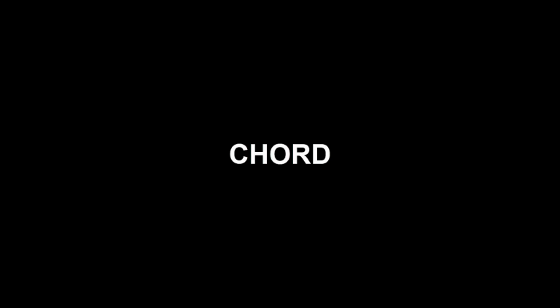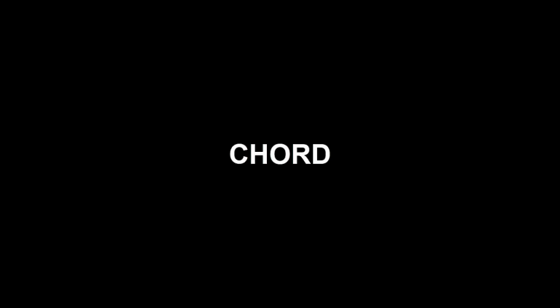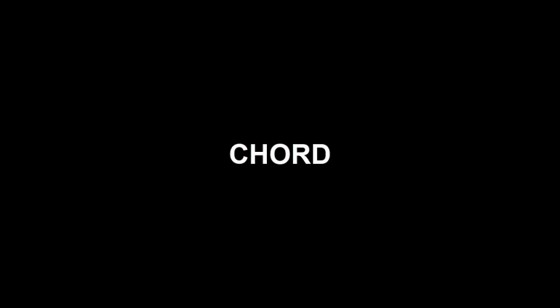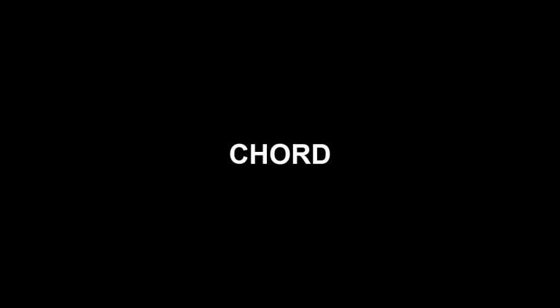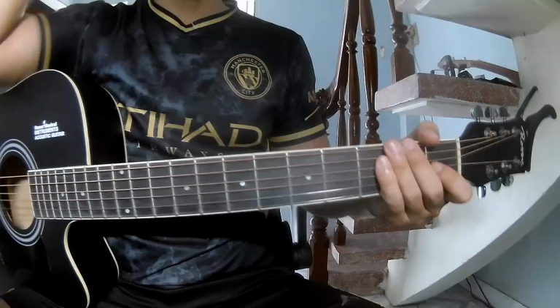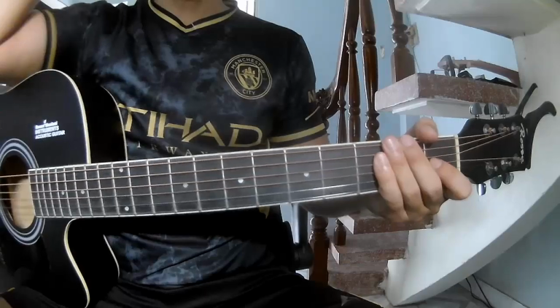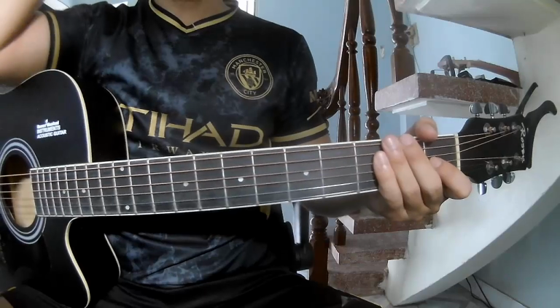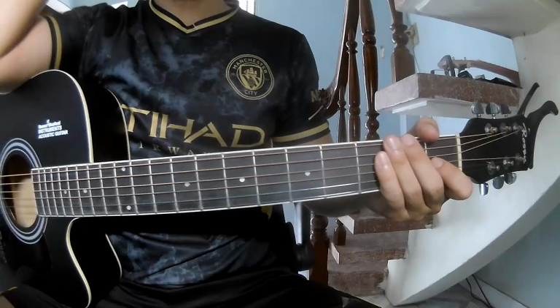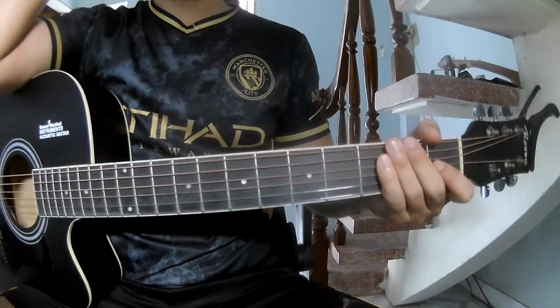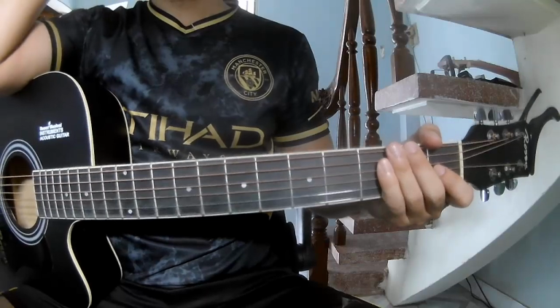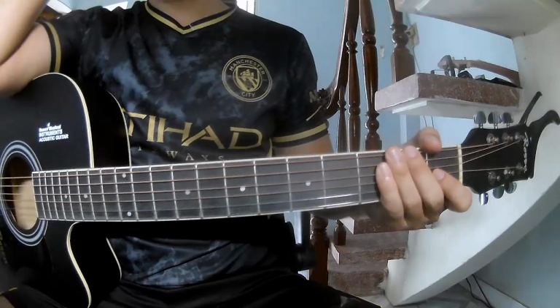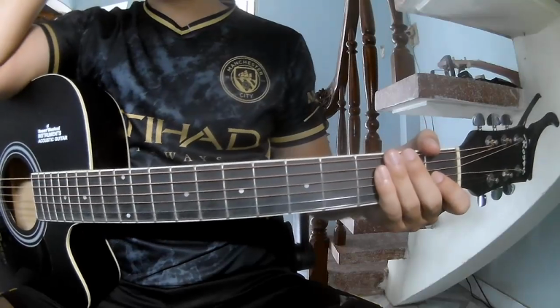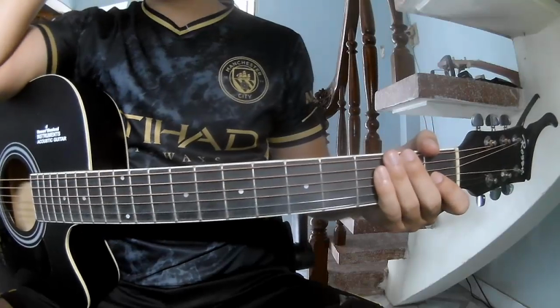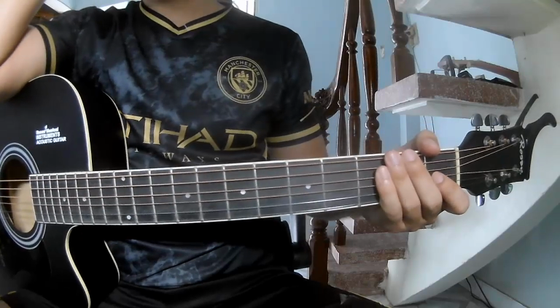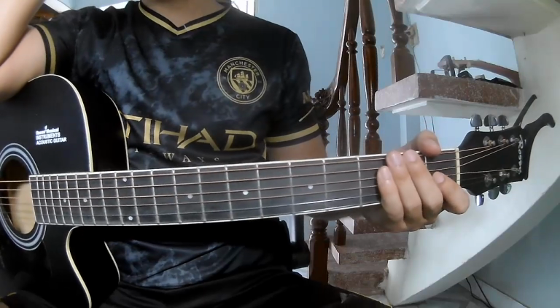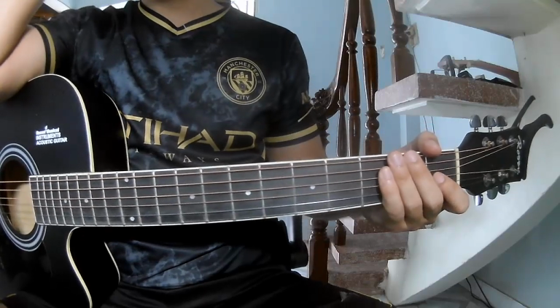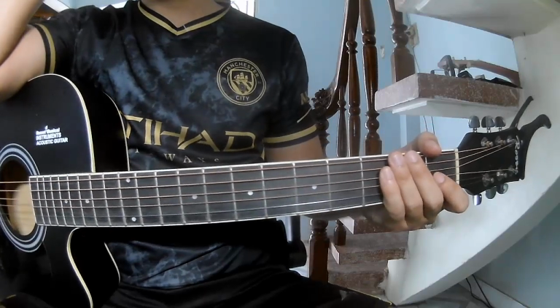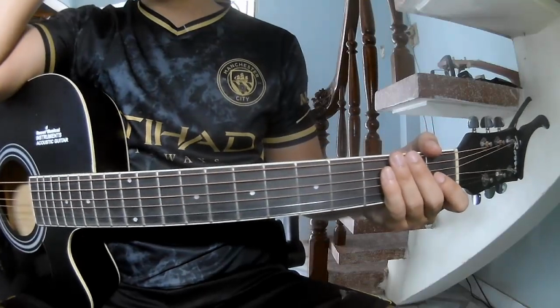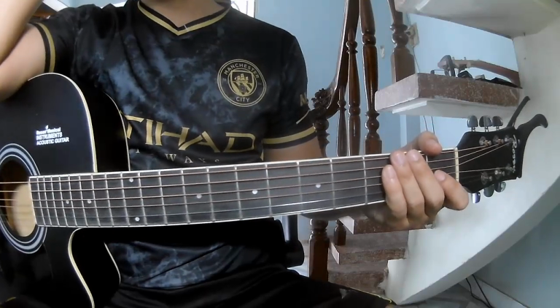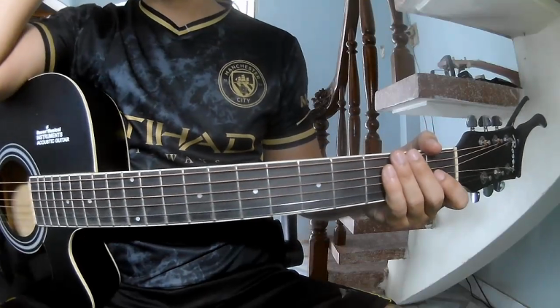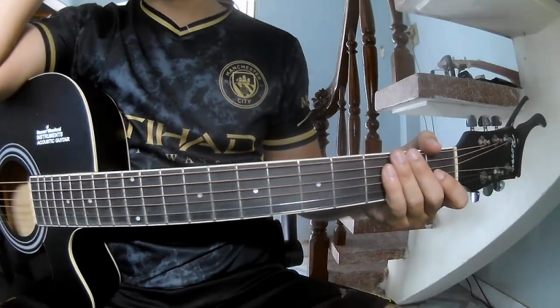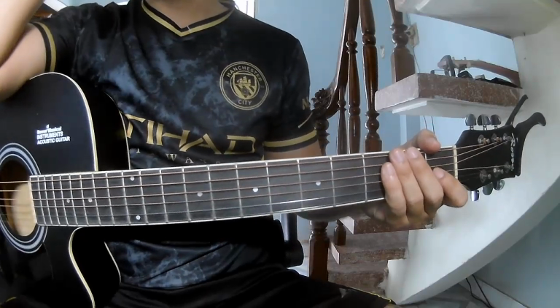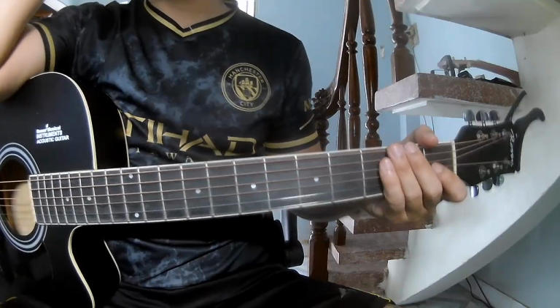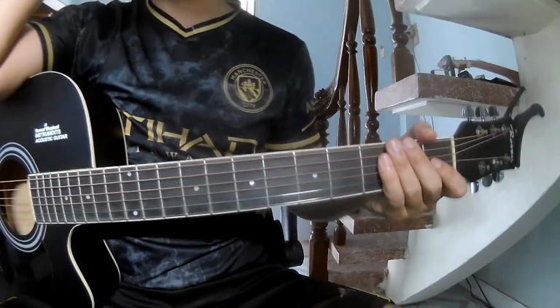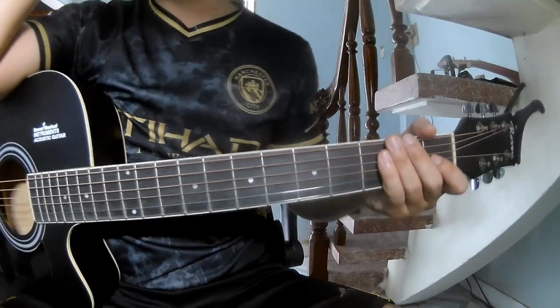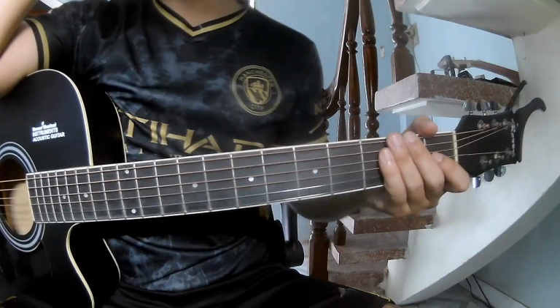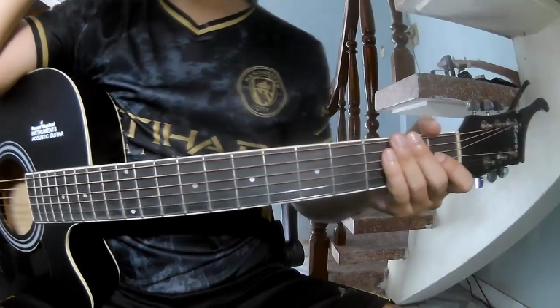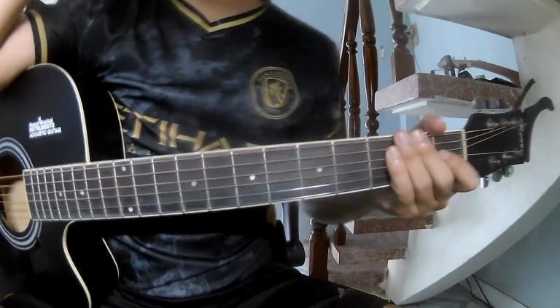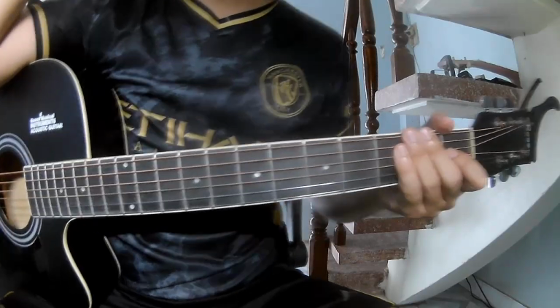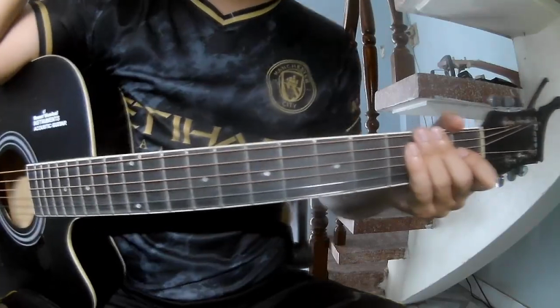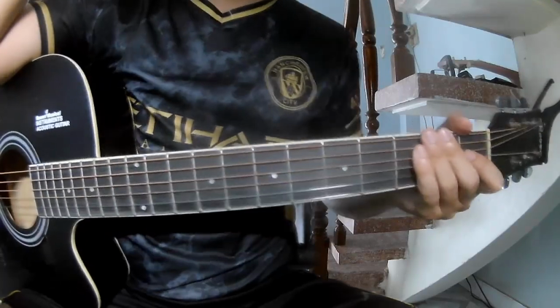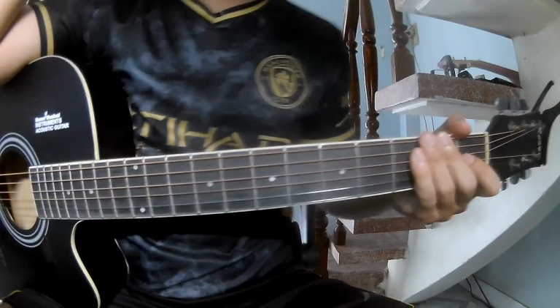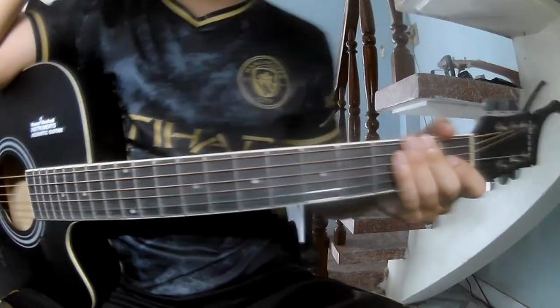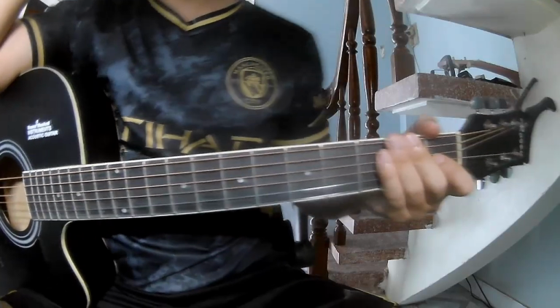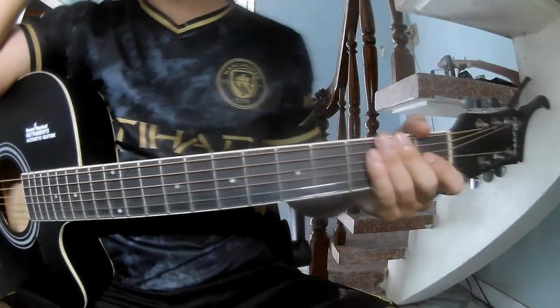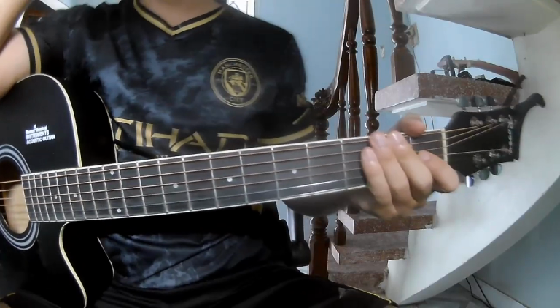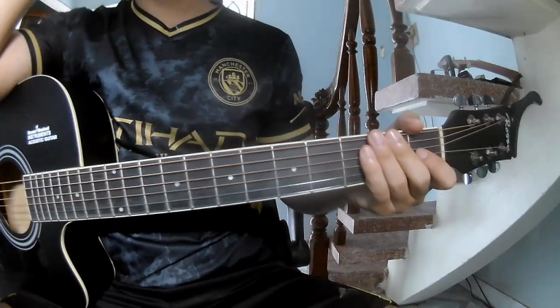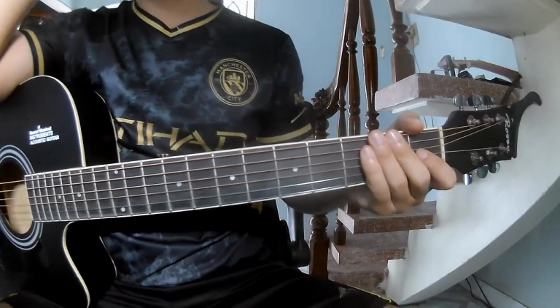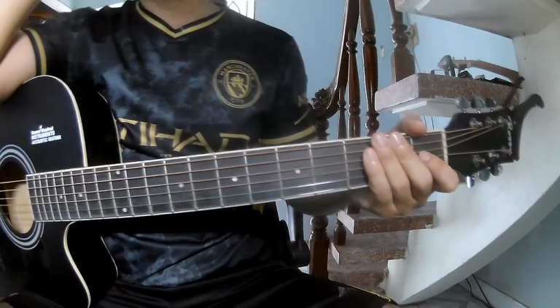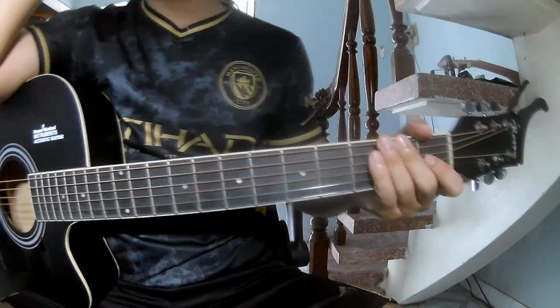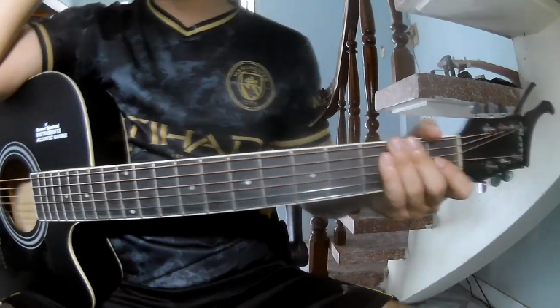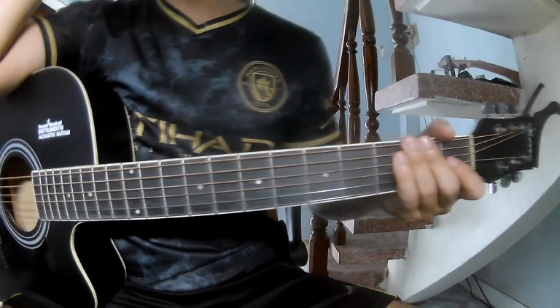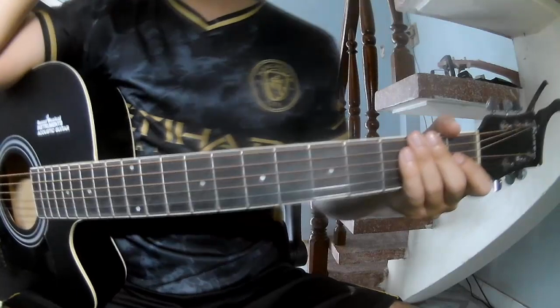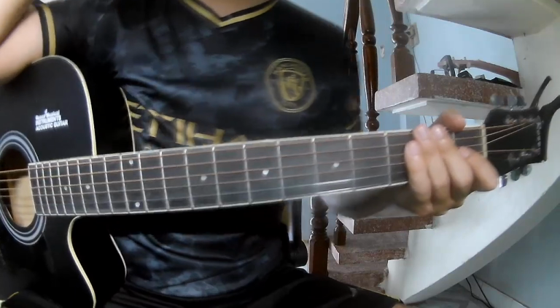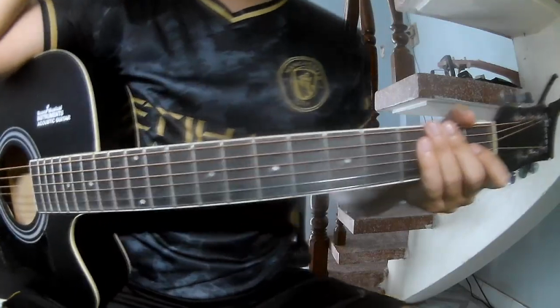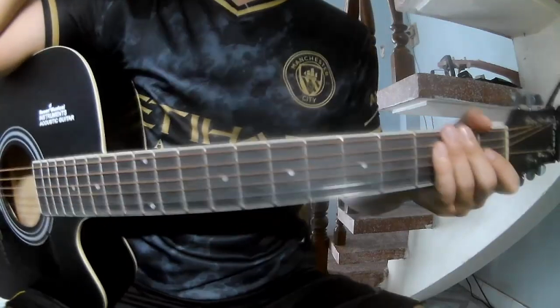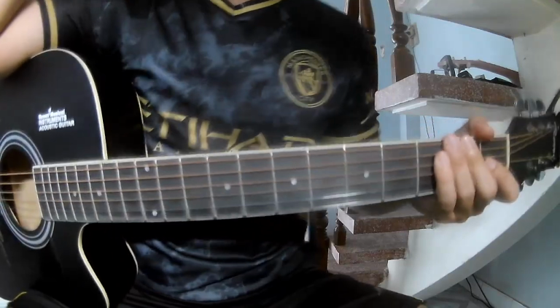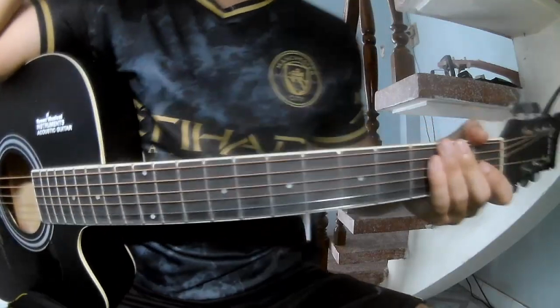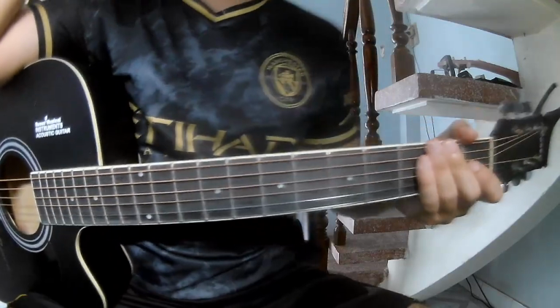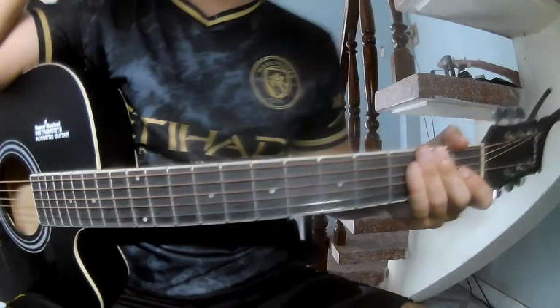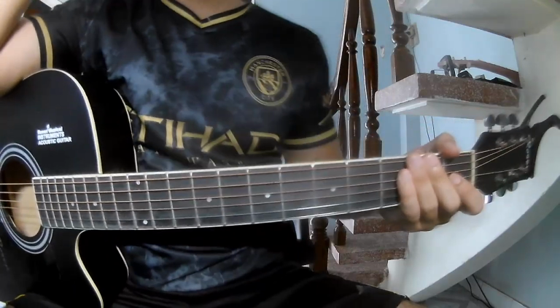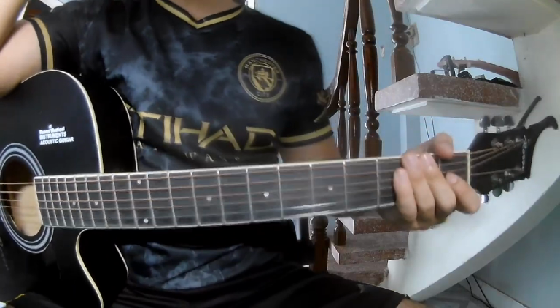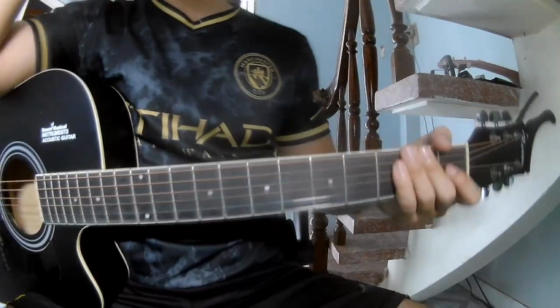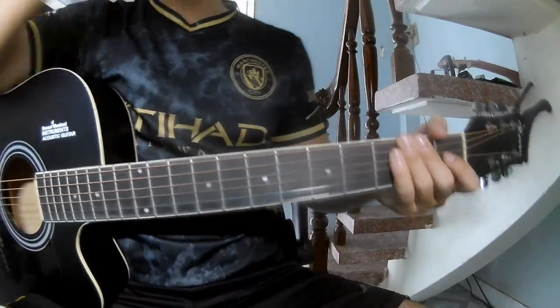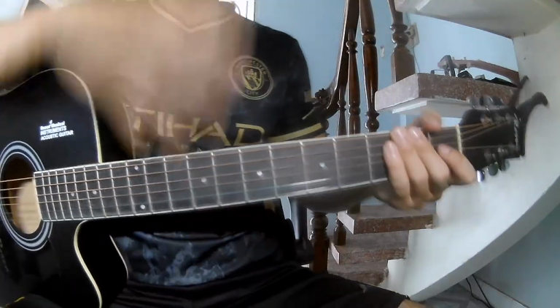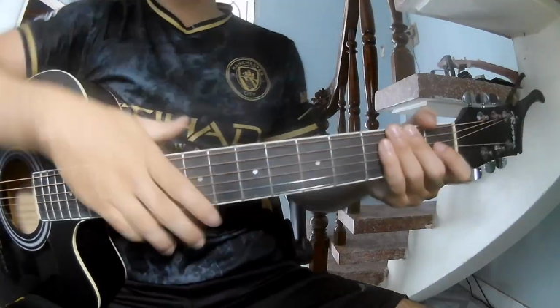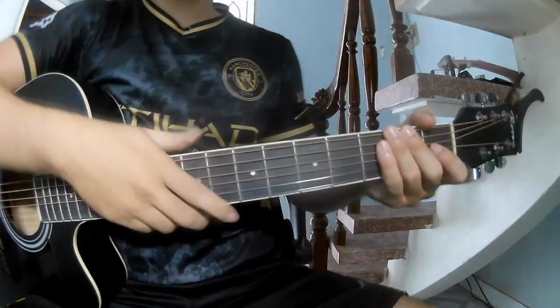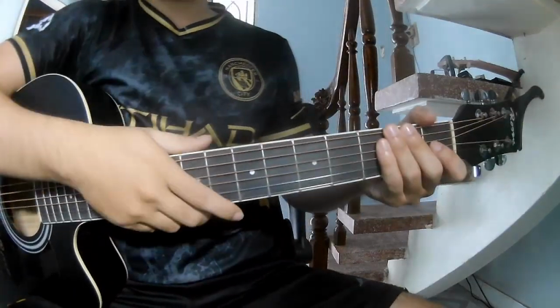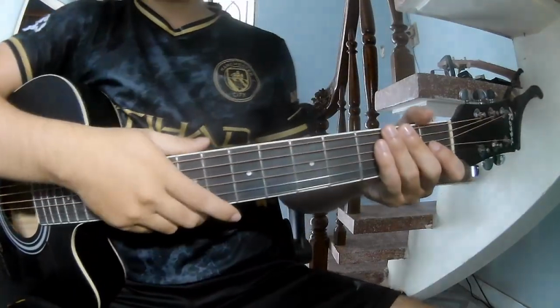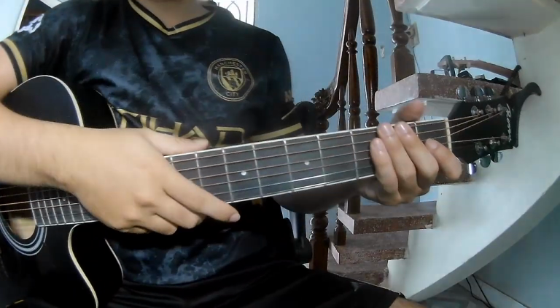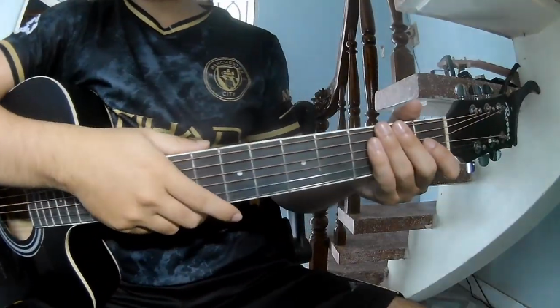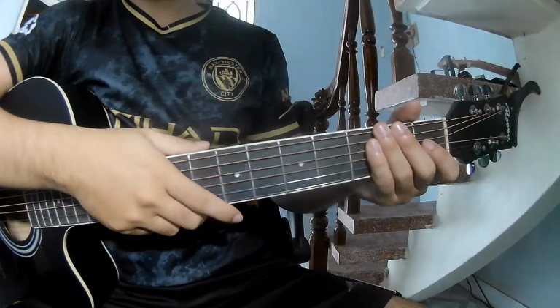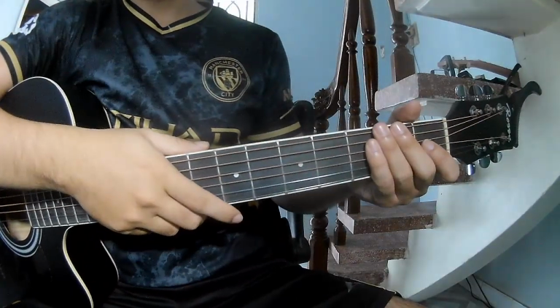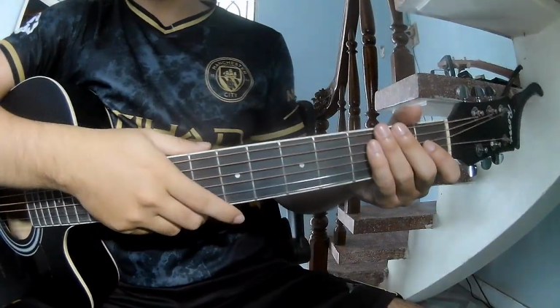Hi everyone, today we'll see how to play guitar. I own Waveform by Ellie Wilson. First, notice the cable.